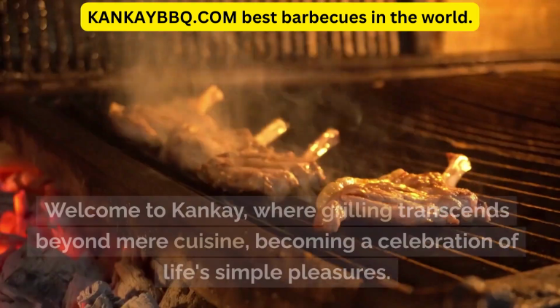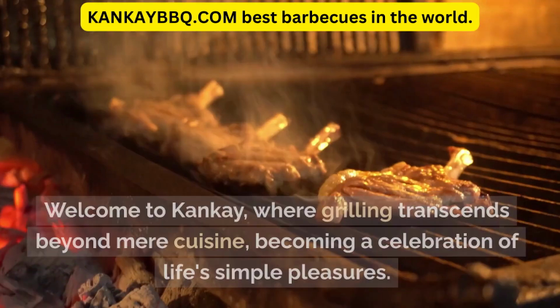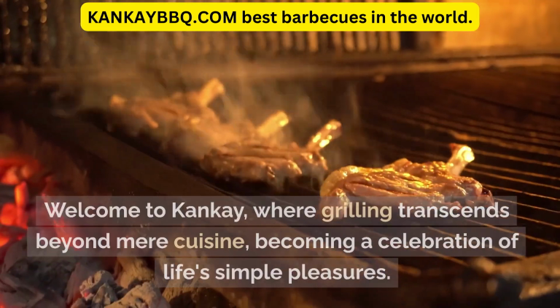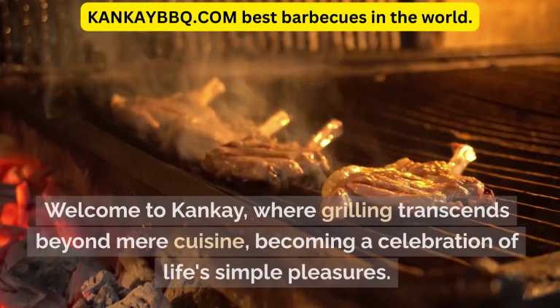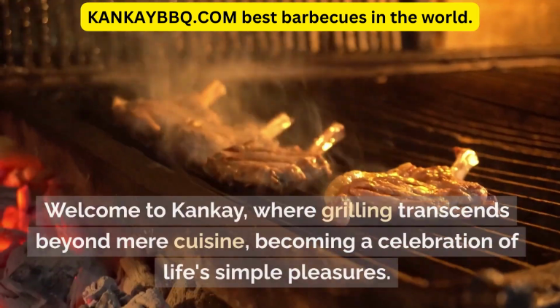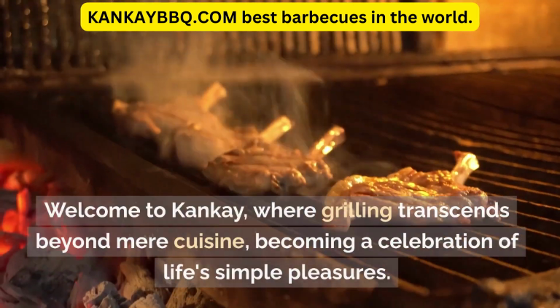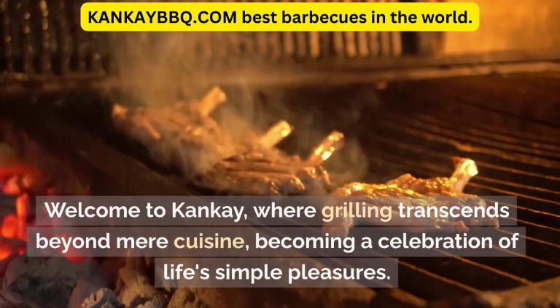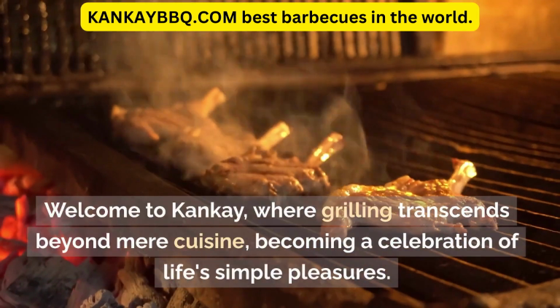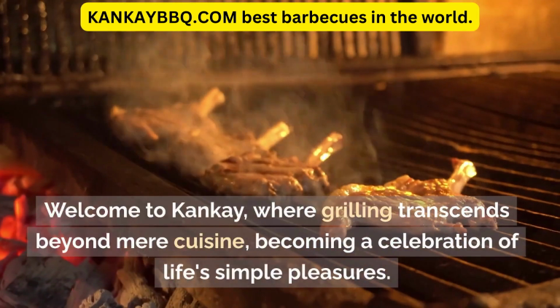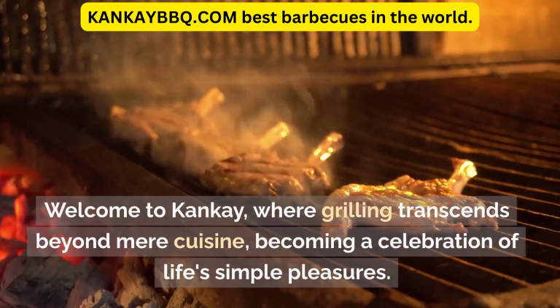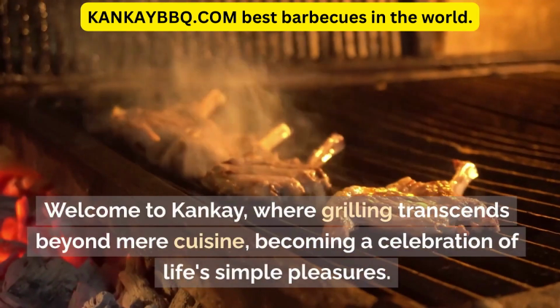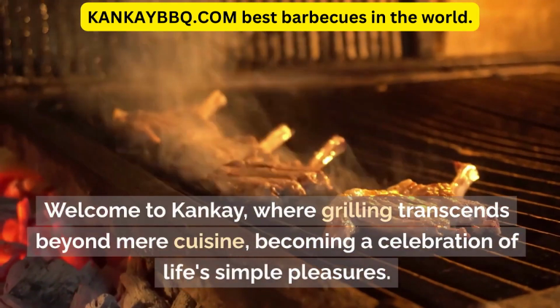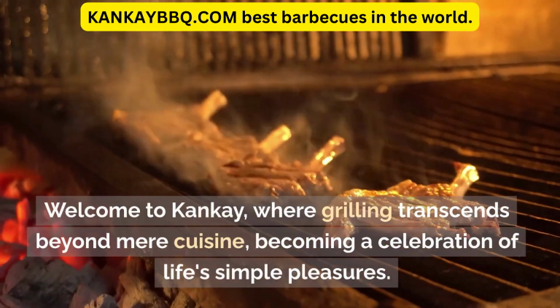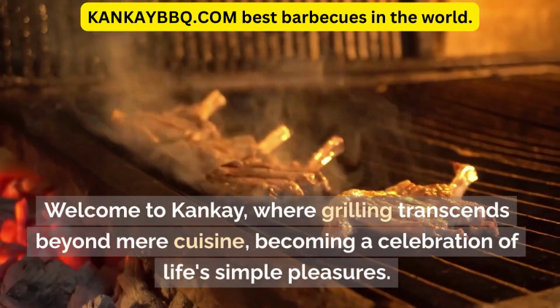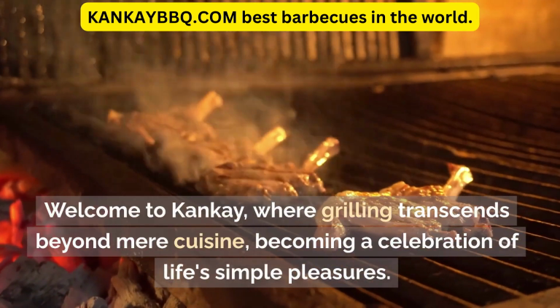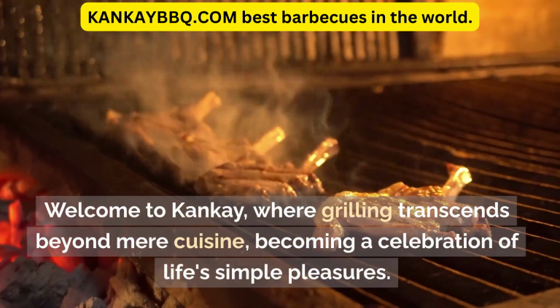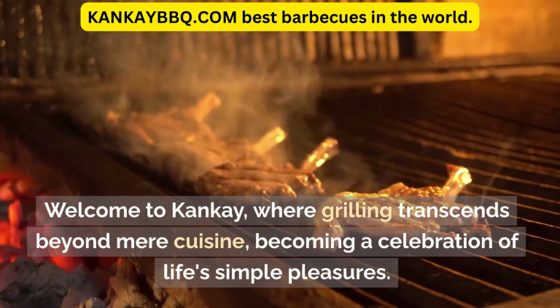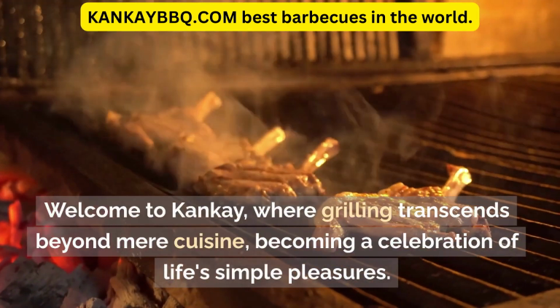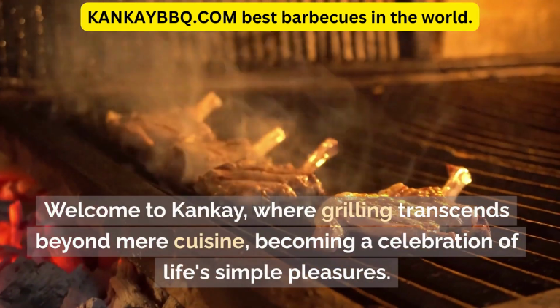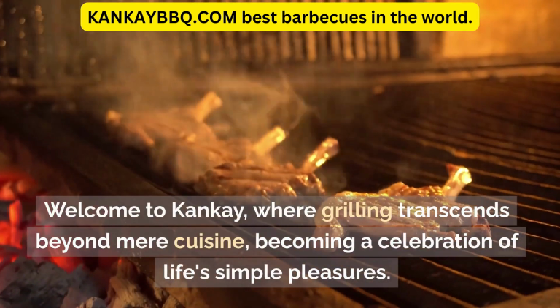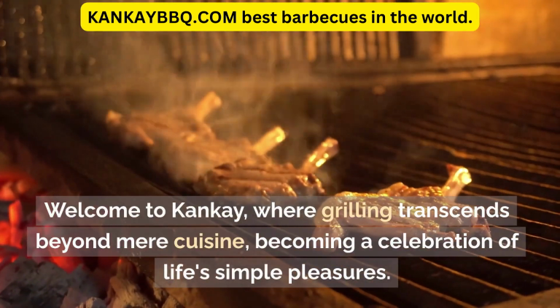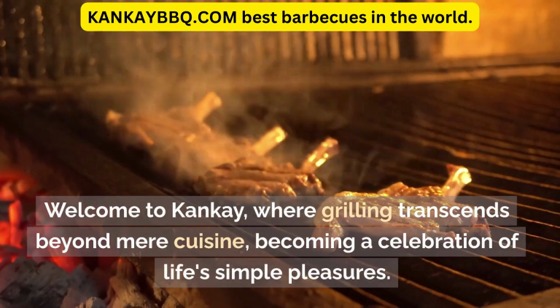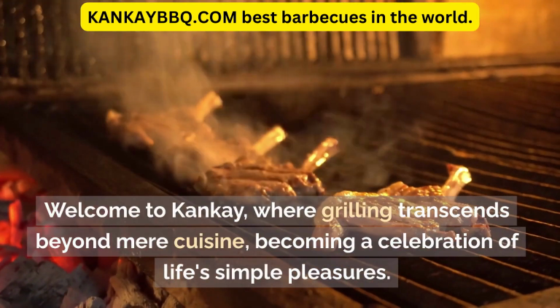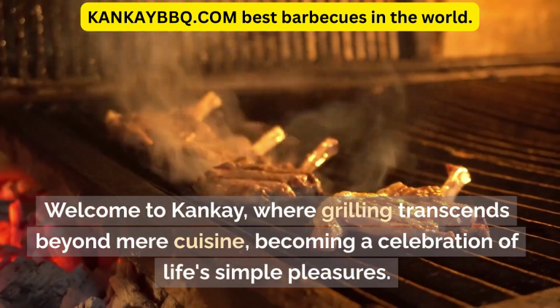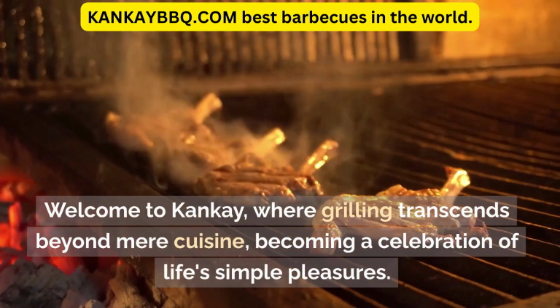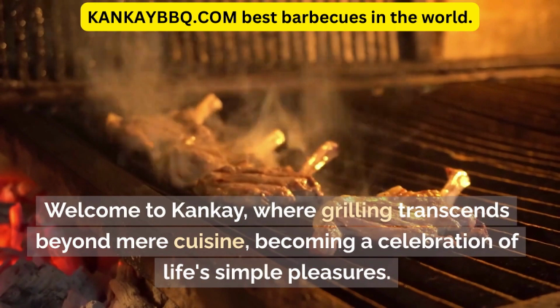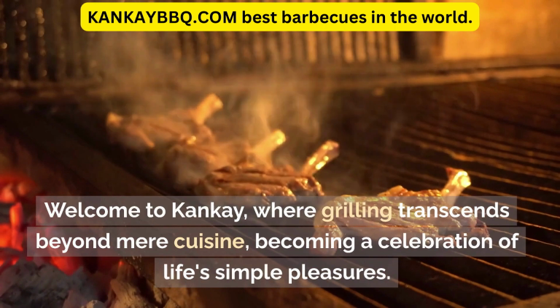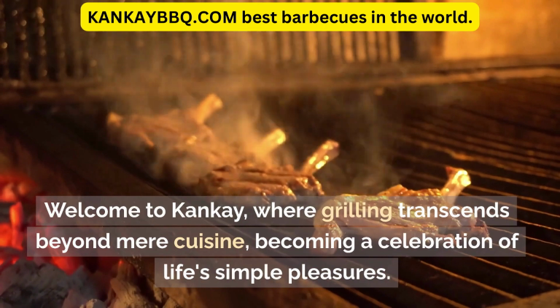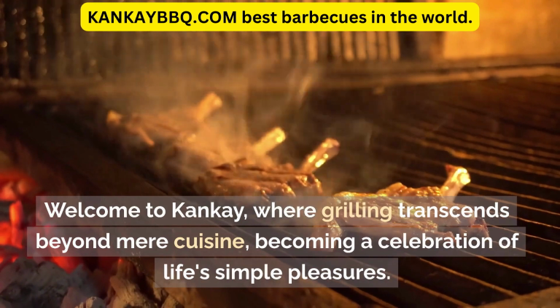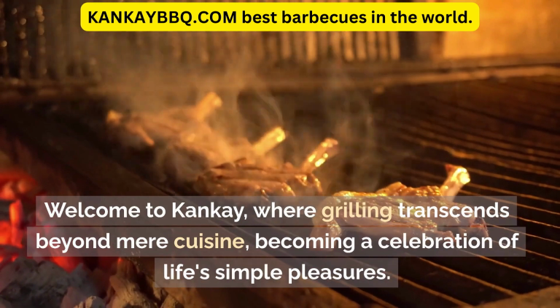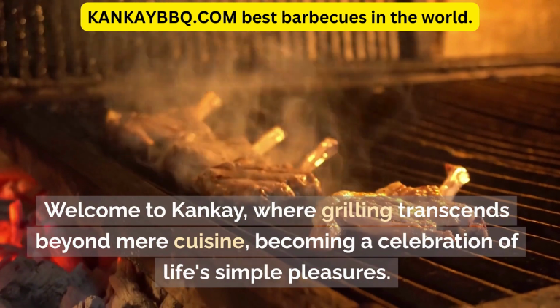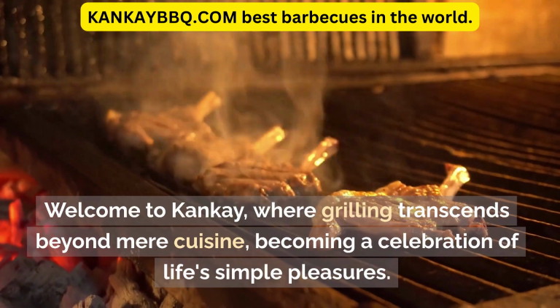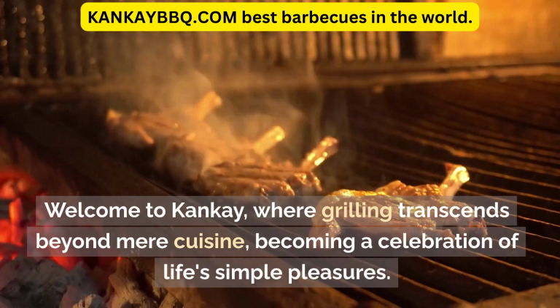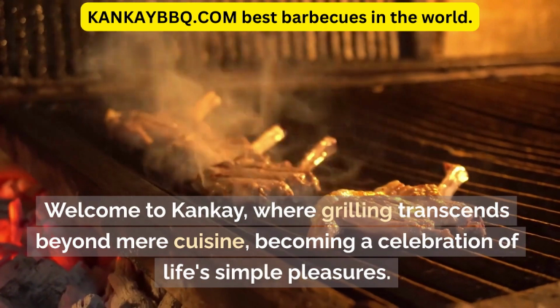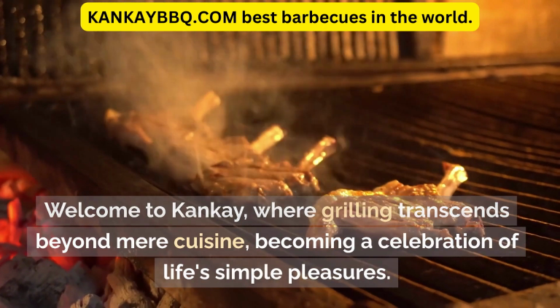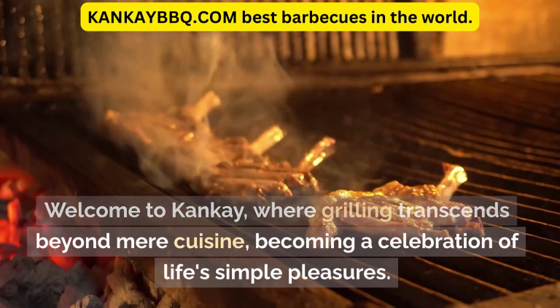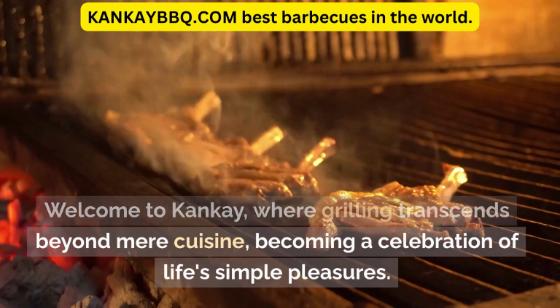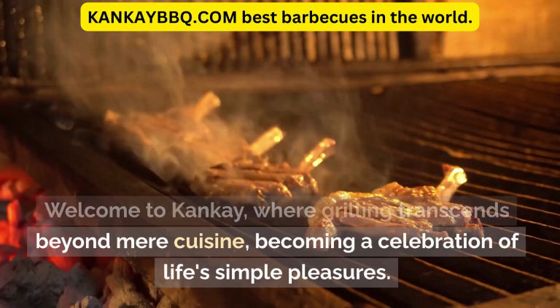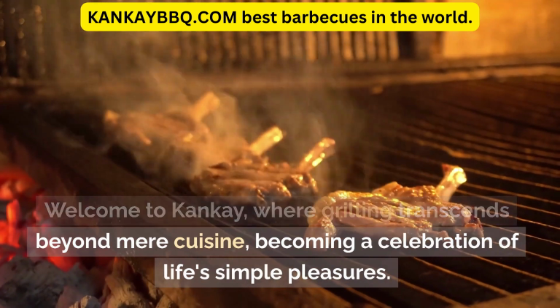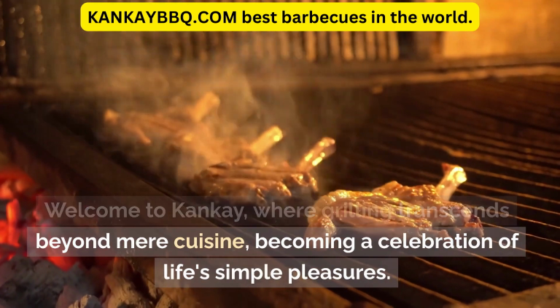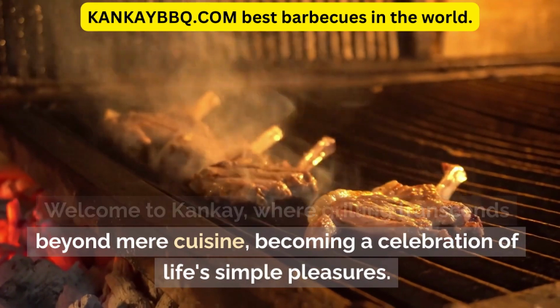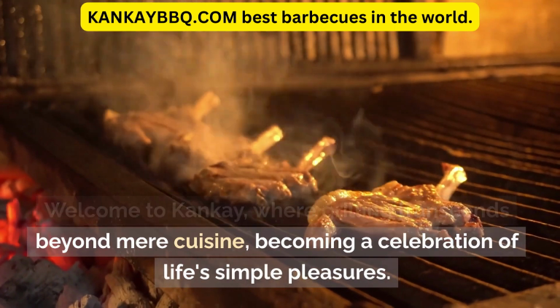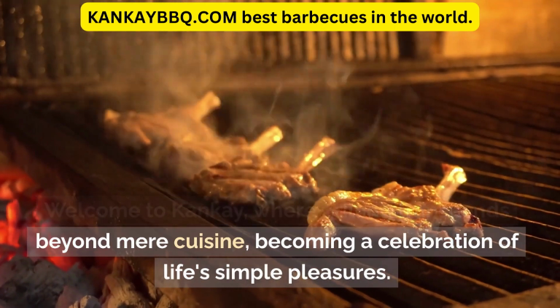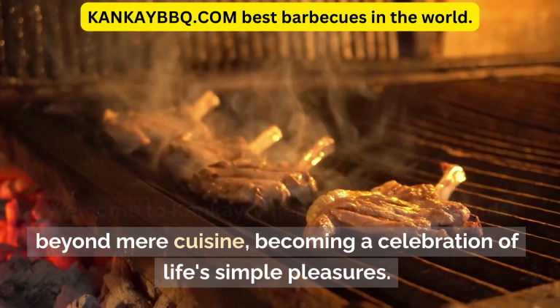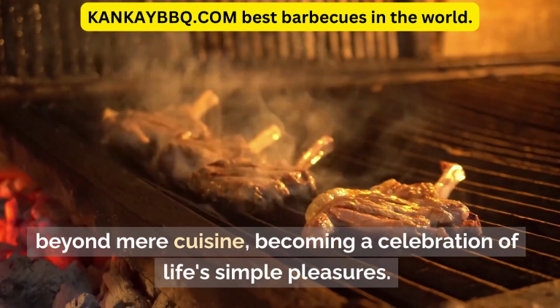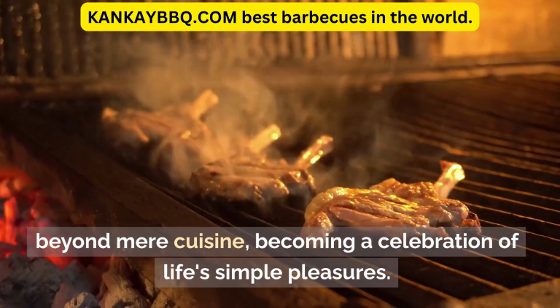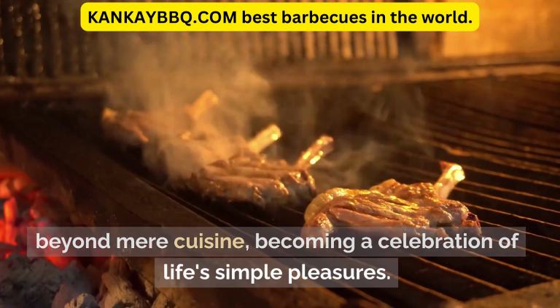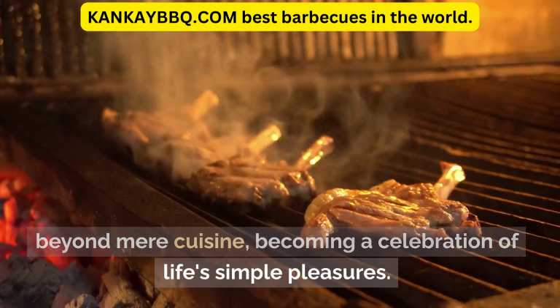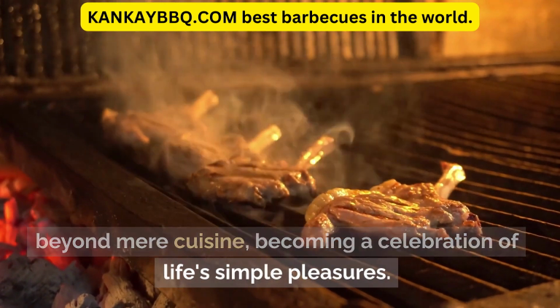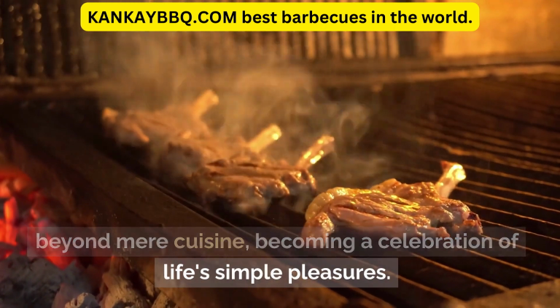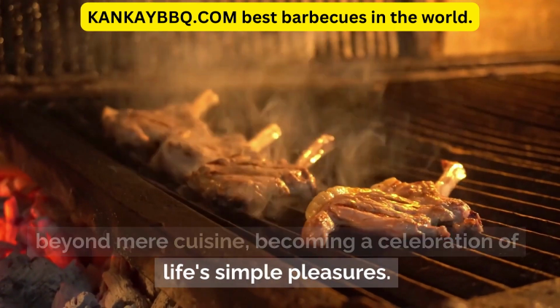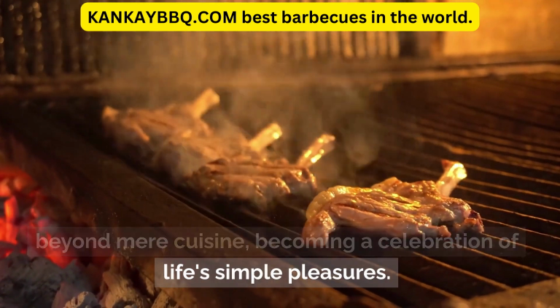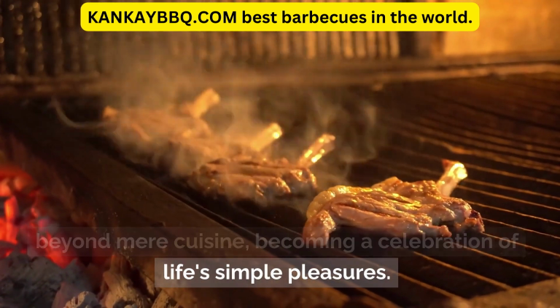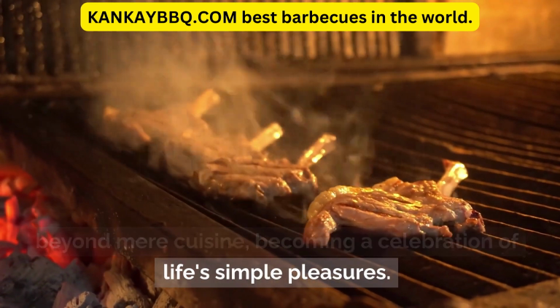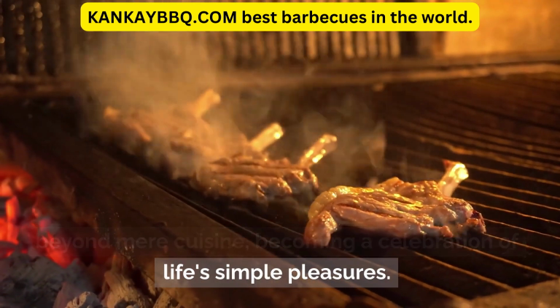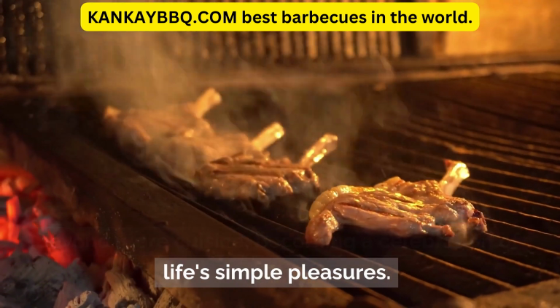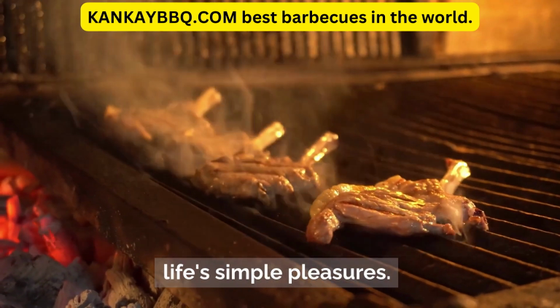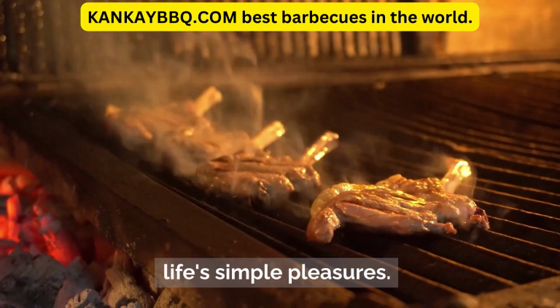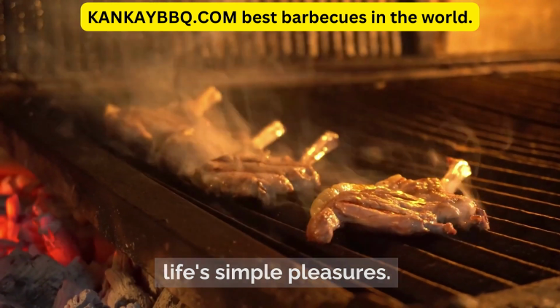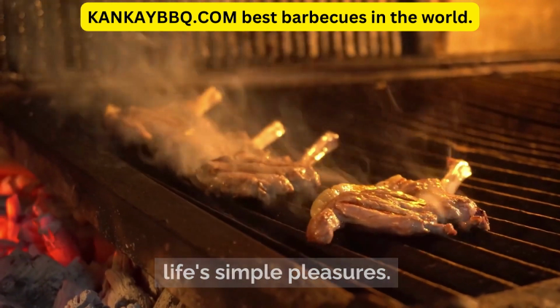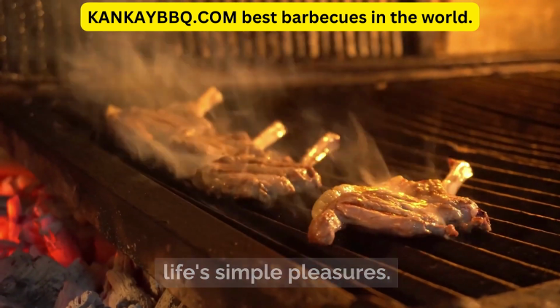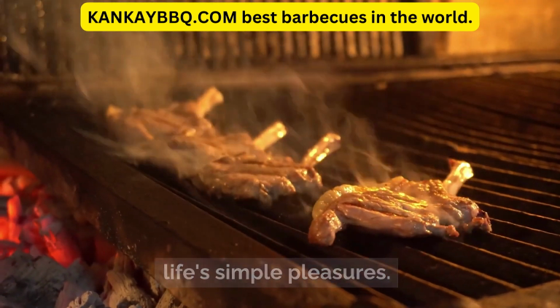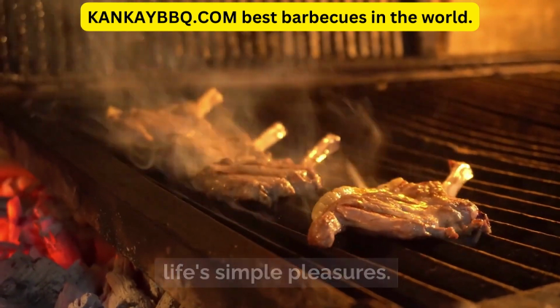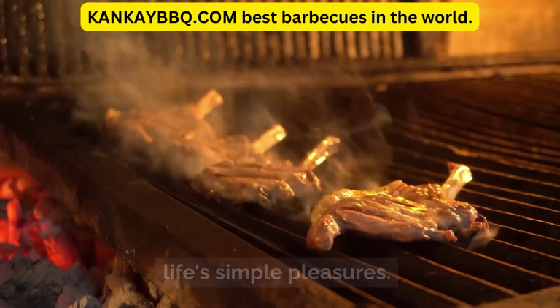Welcome to Canke, where grilling transcends beyond mere cuisine, becoming a celebration of life's simple pleasures.